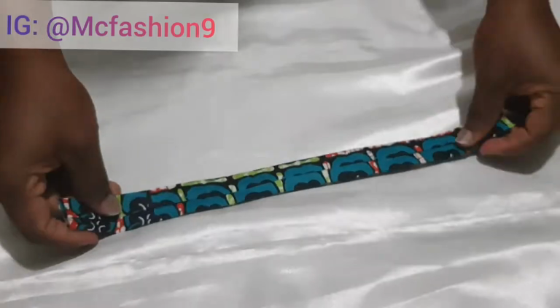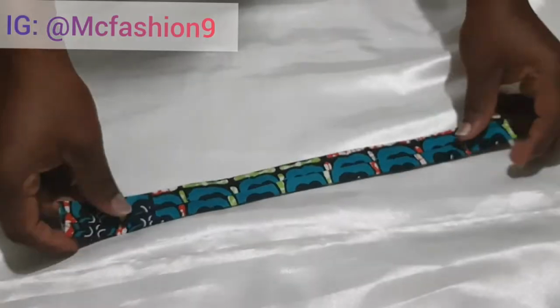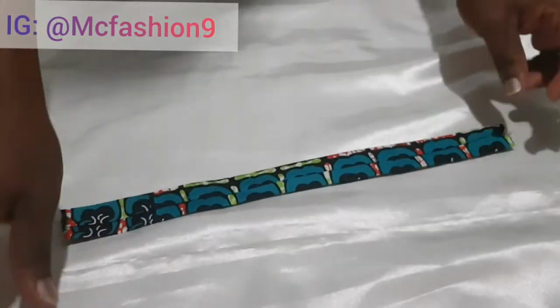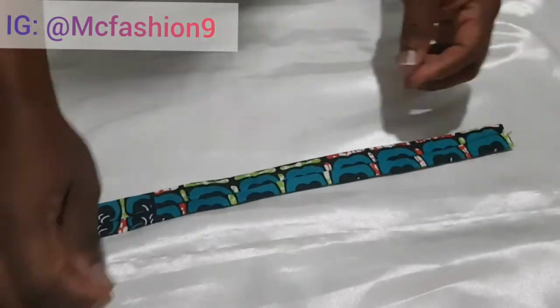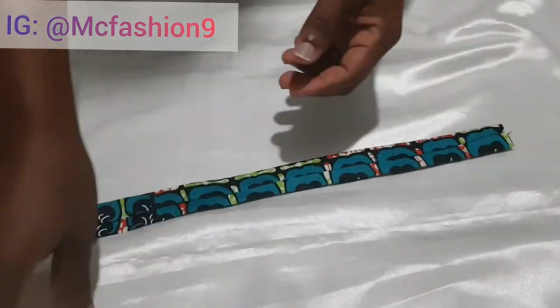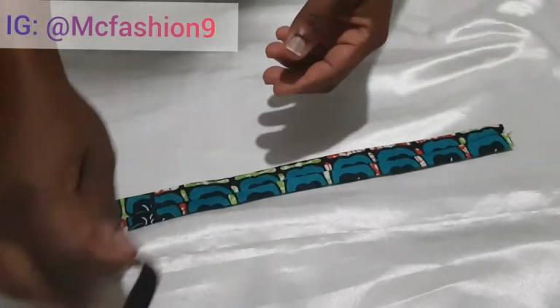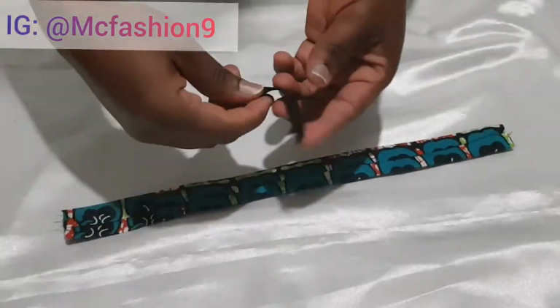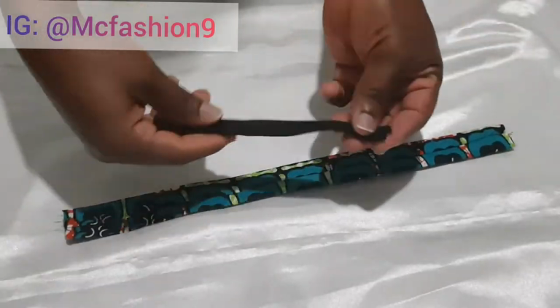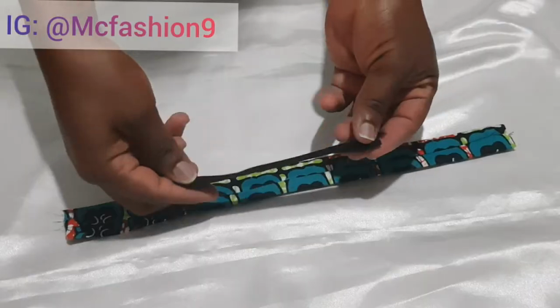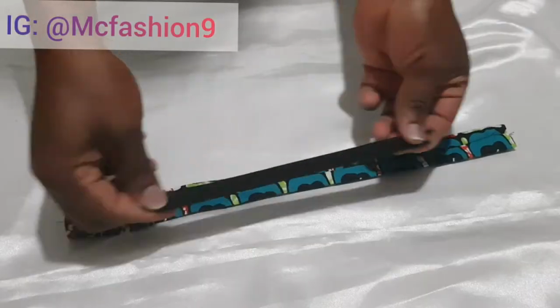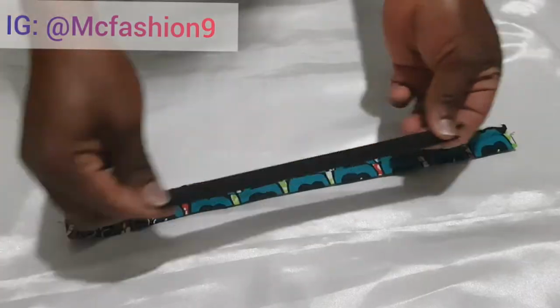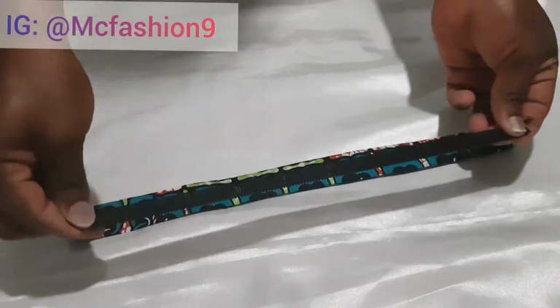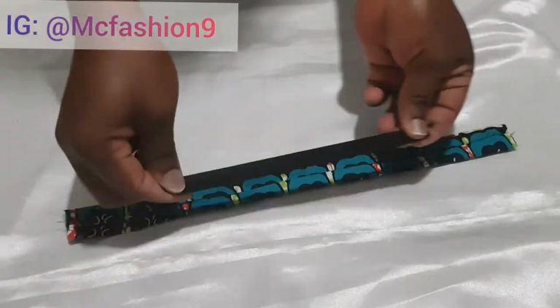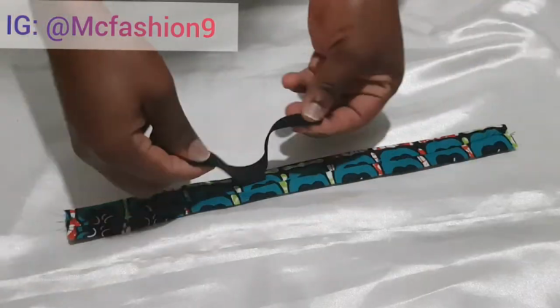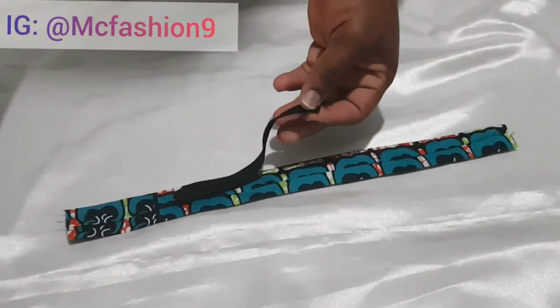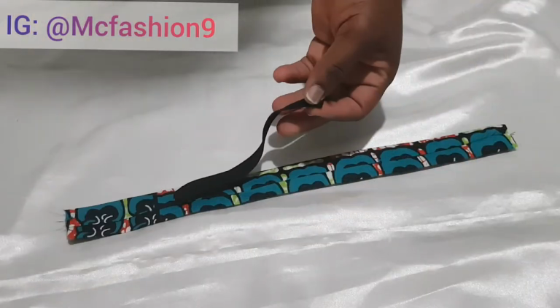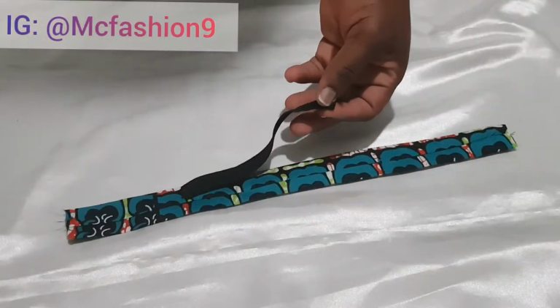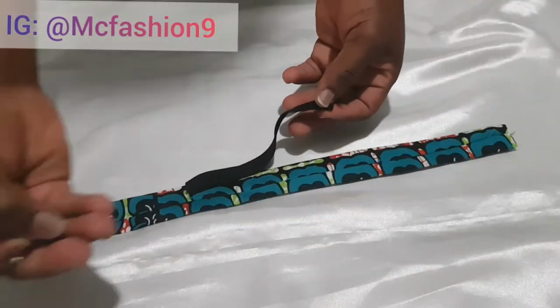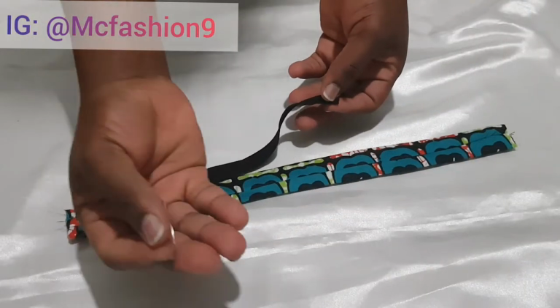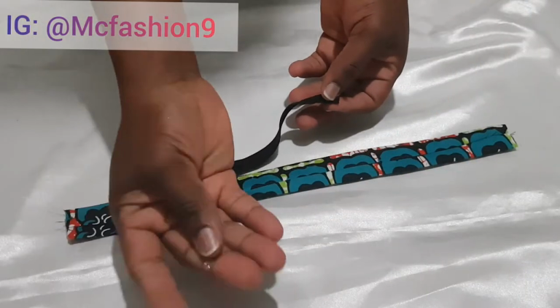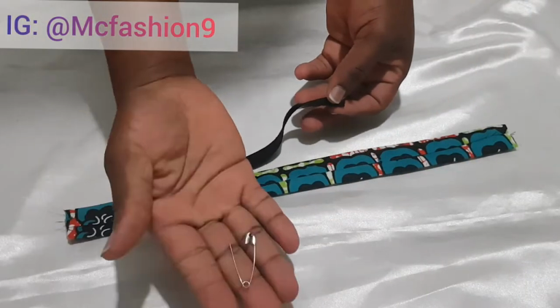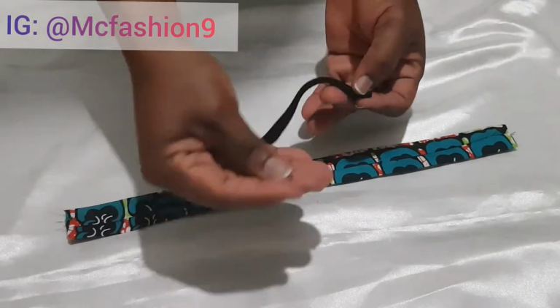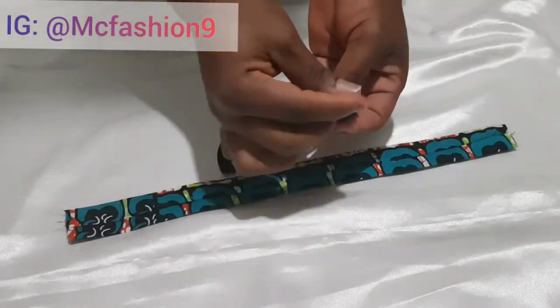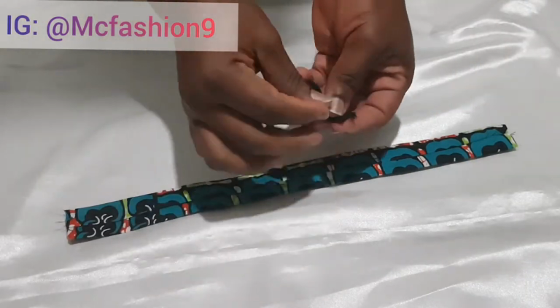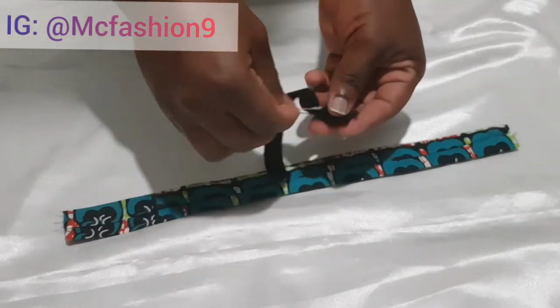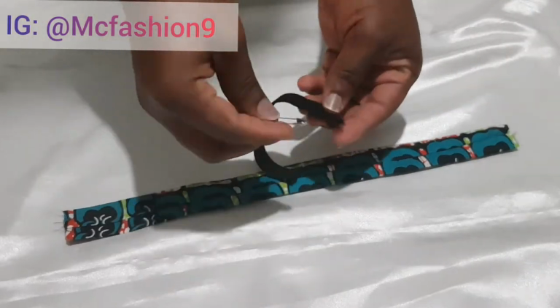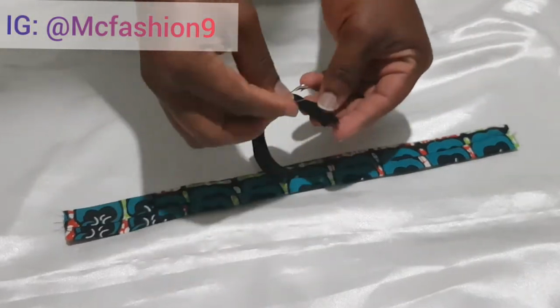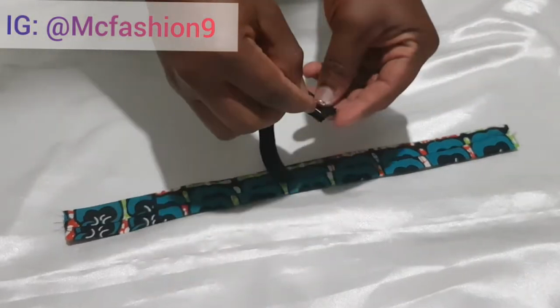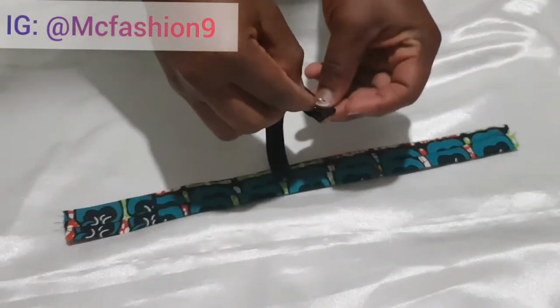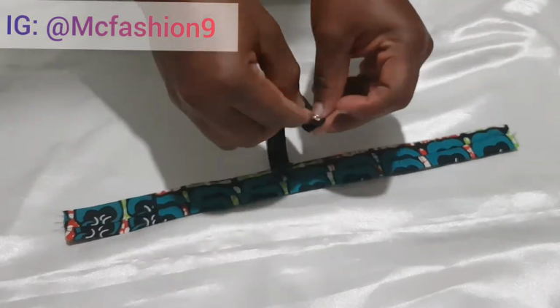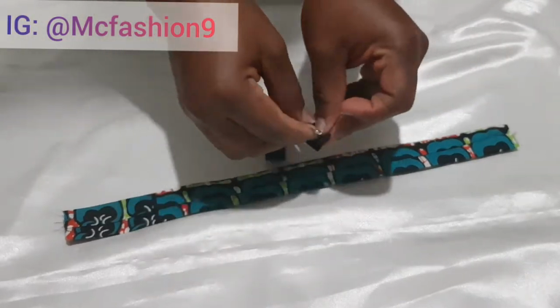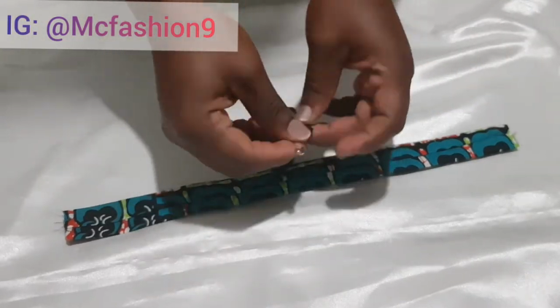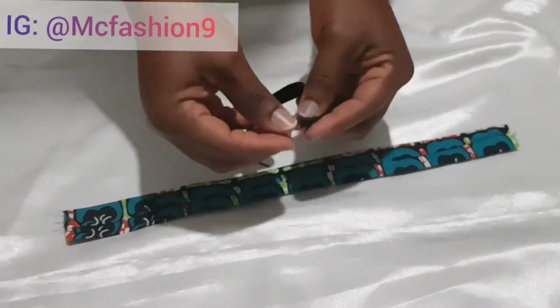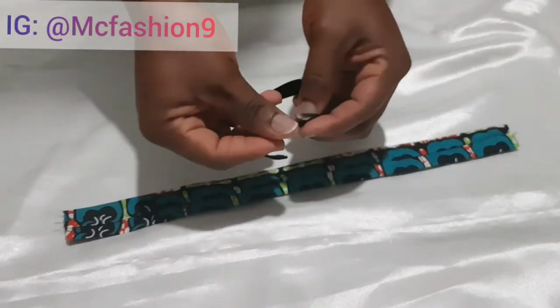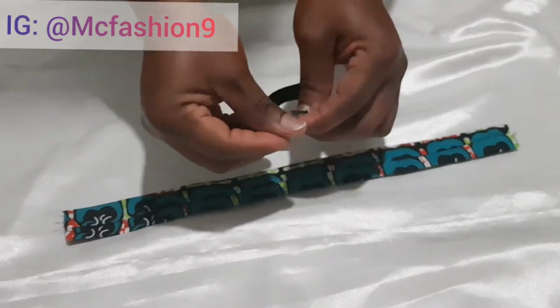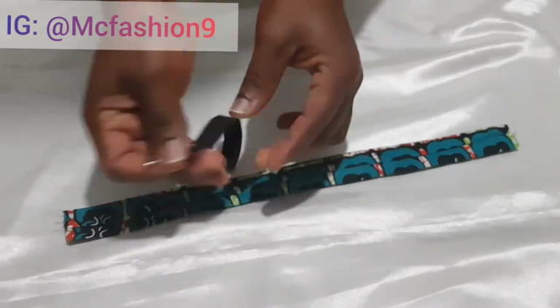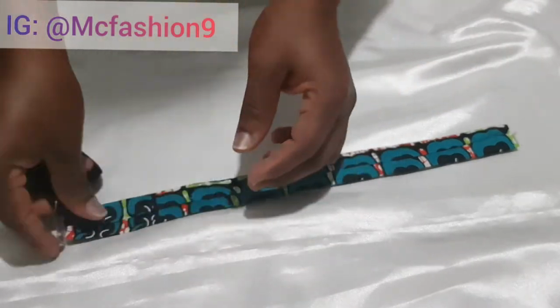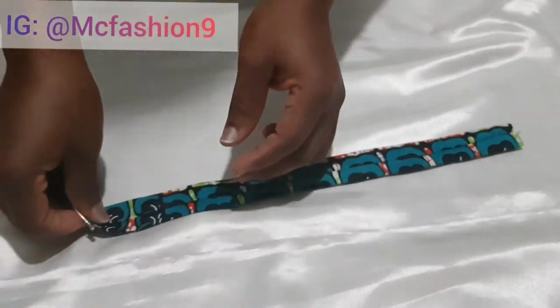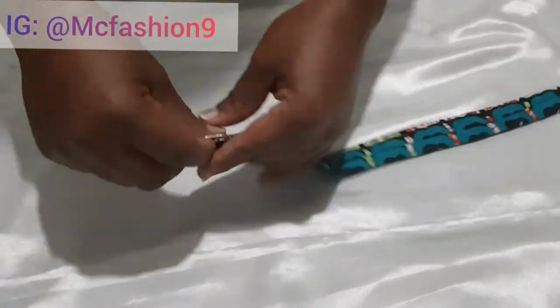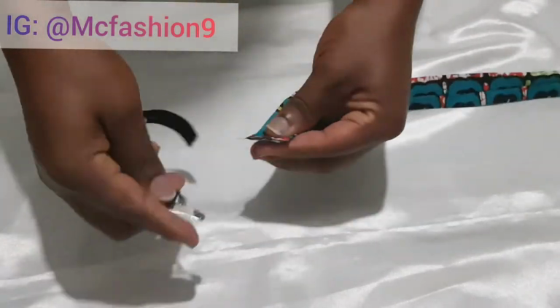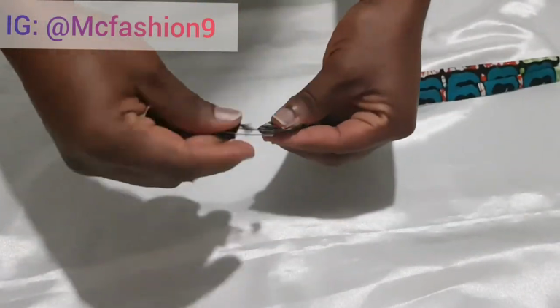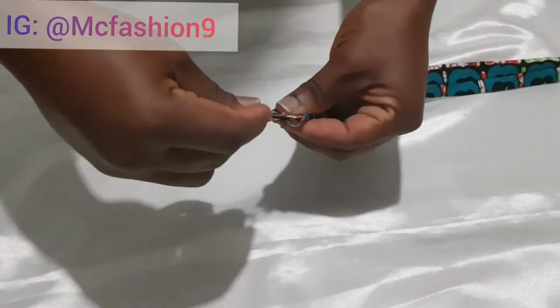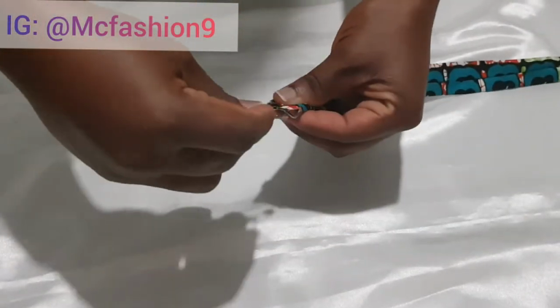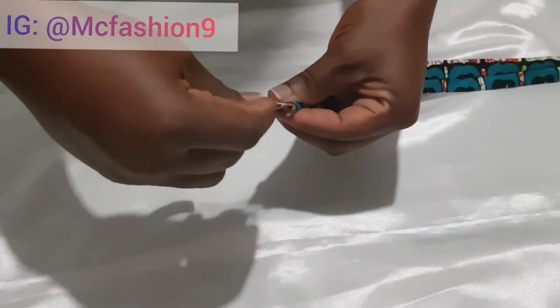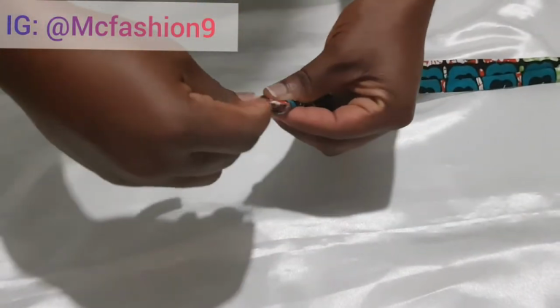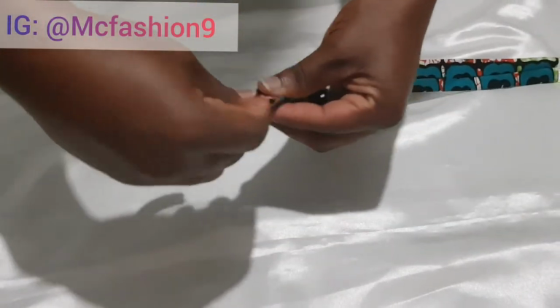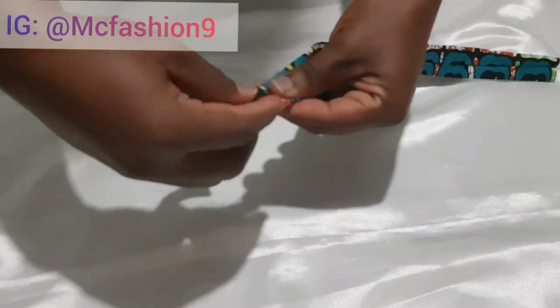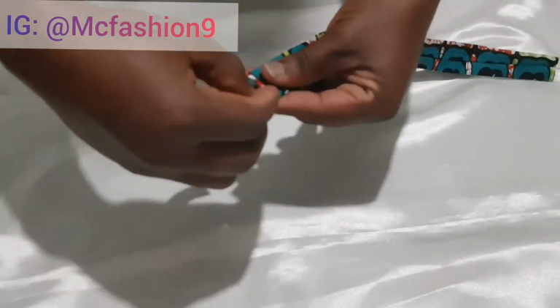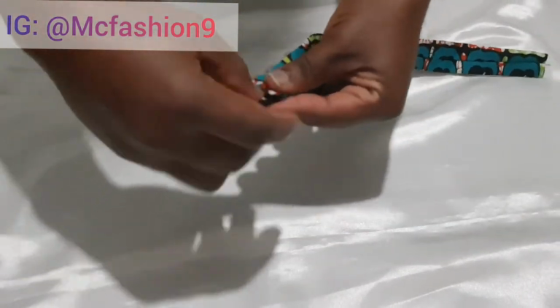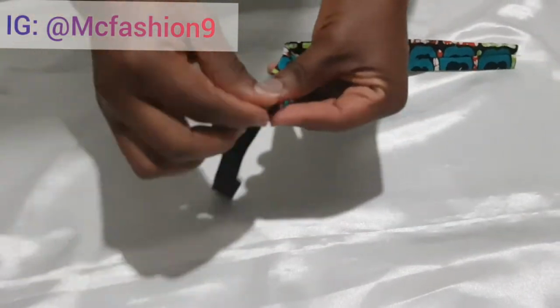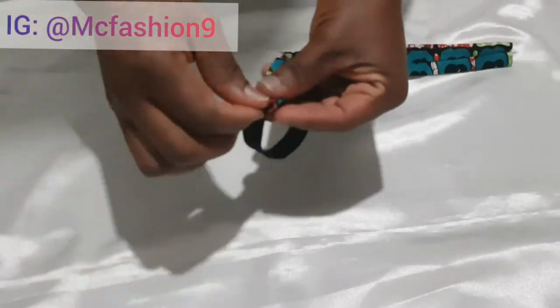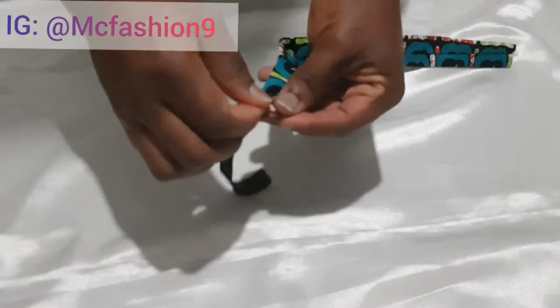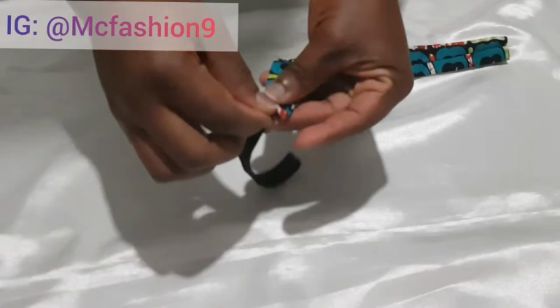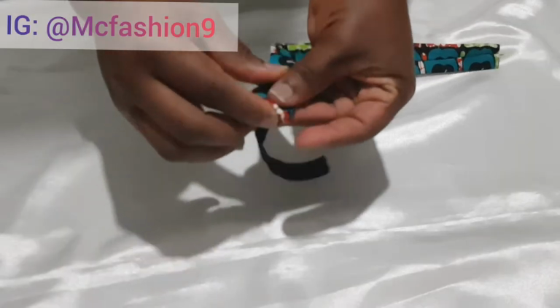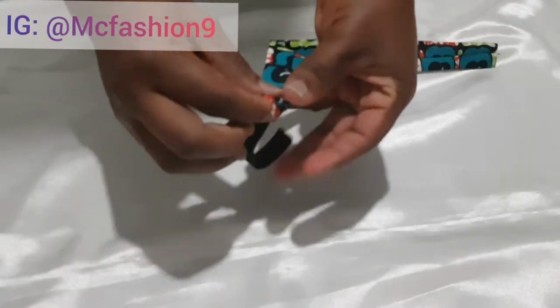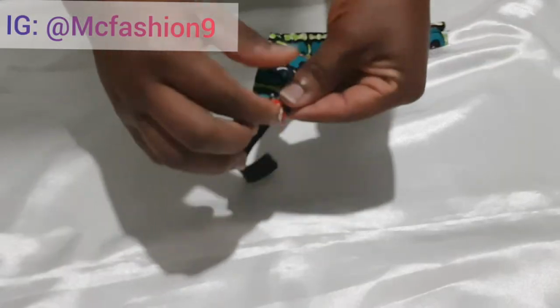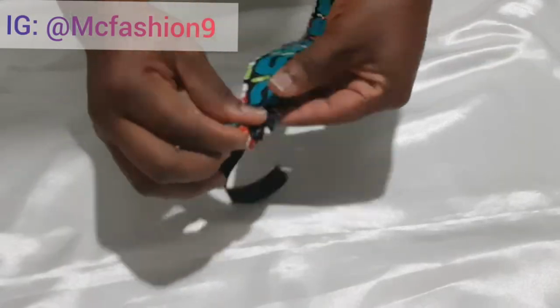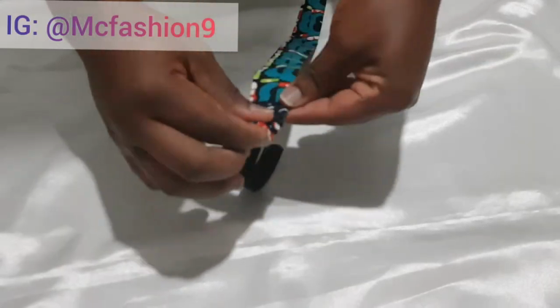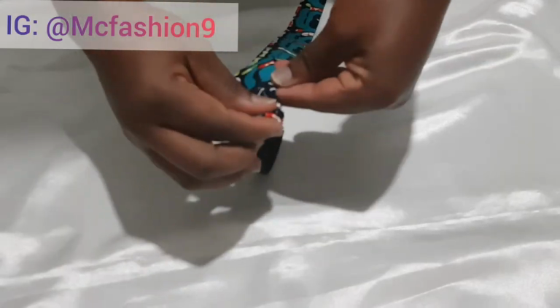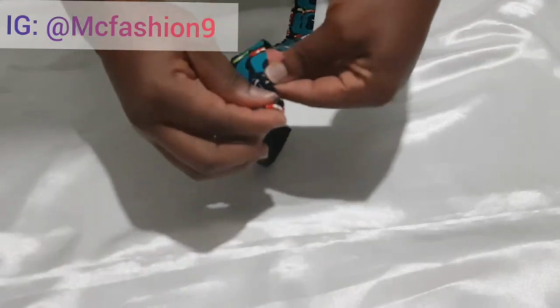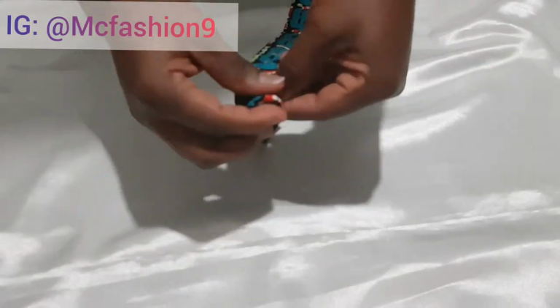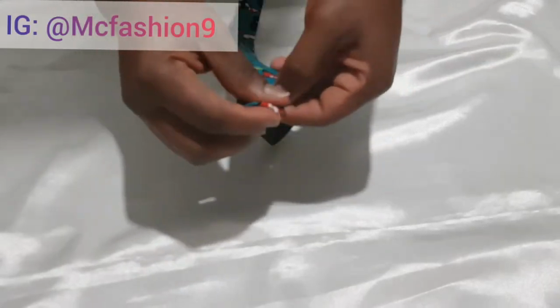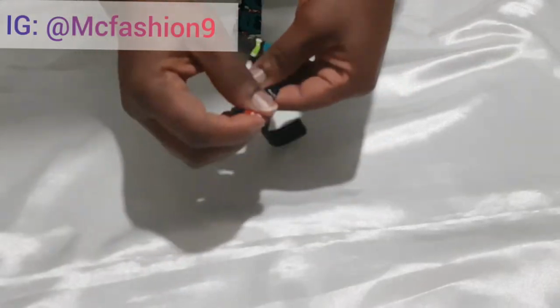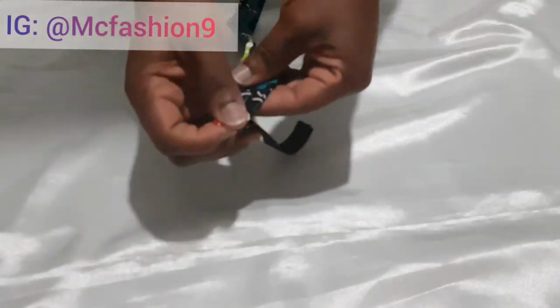After doing that, I'm going to grab the elastic casing and a safety pin, then insert the elastic into the elastic casing.